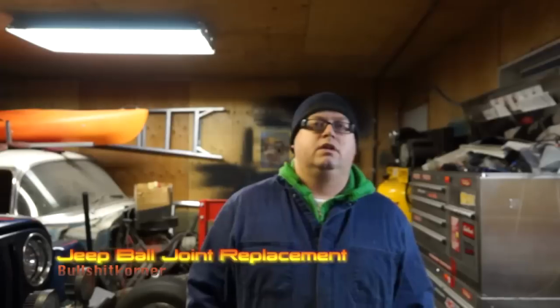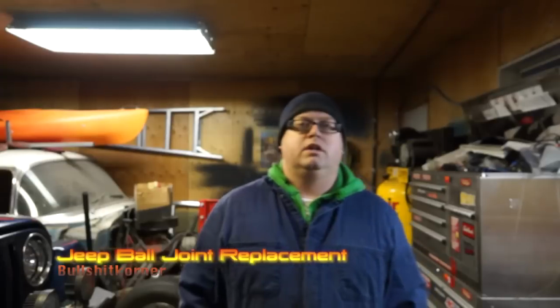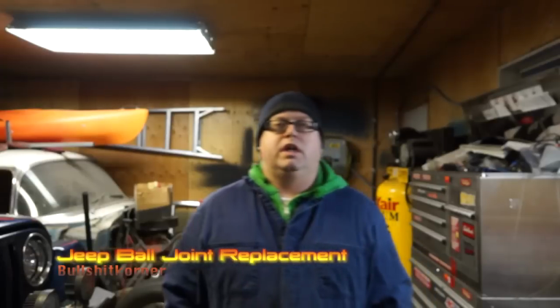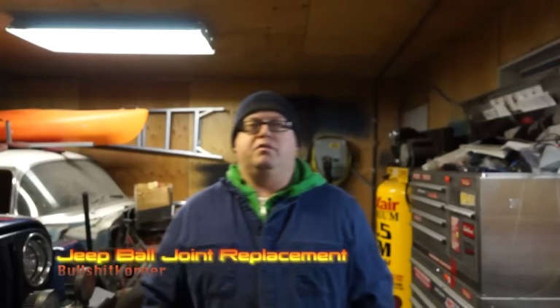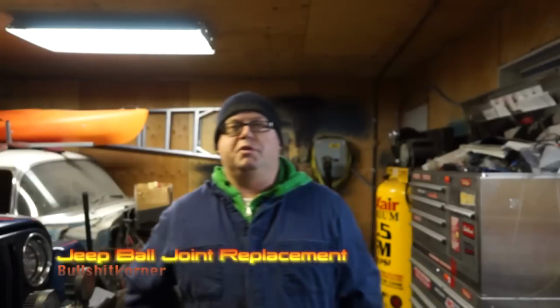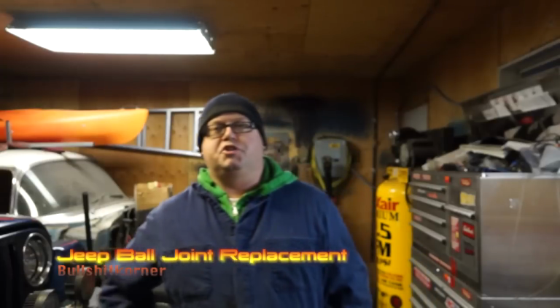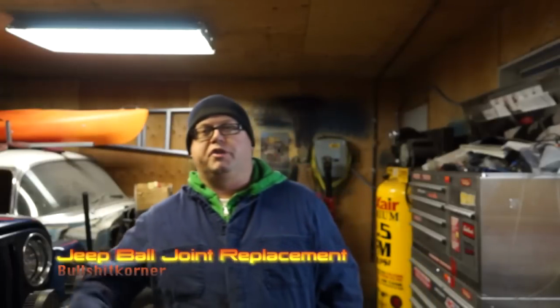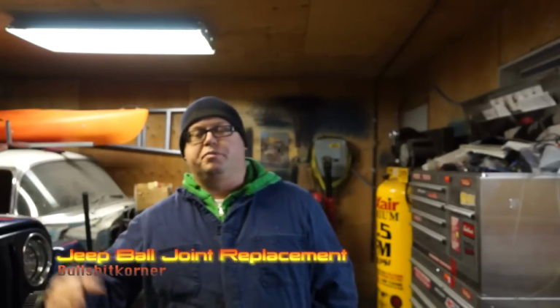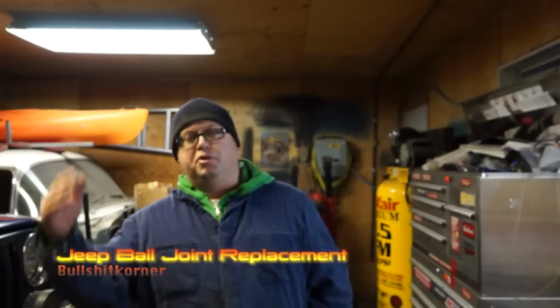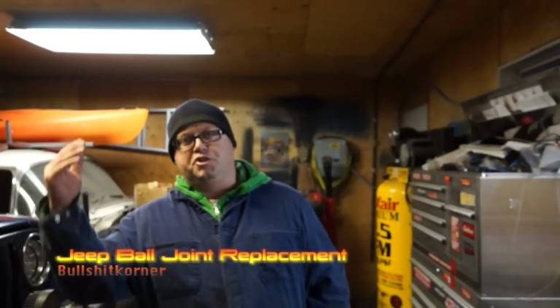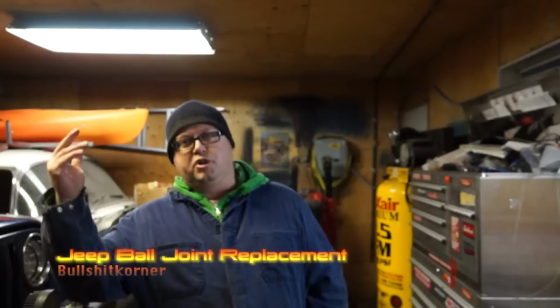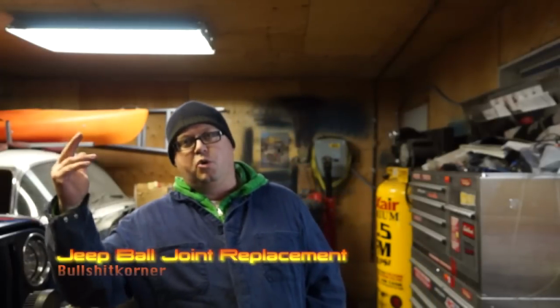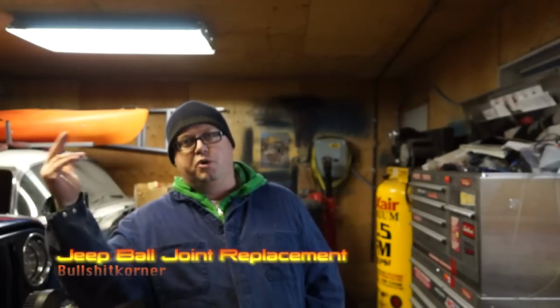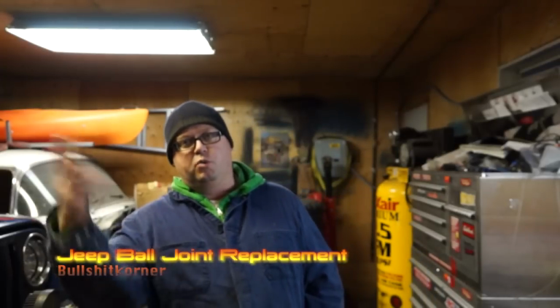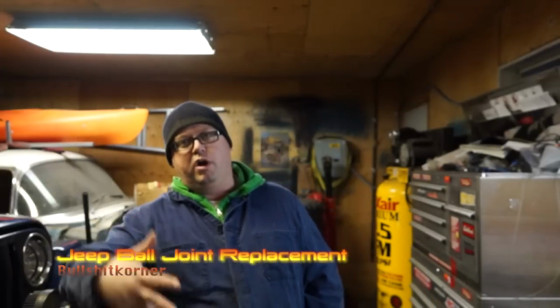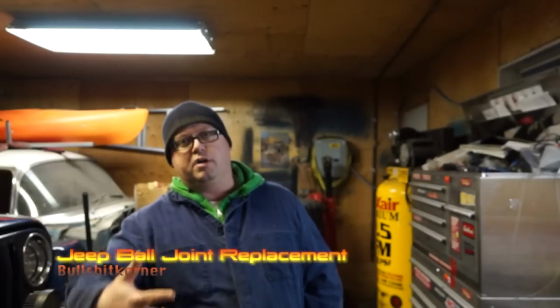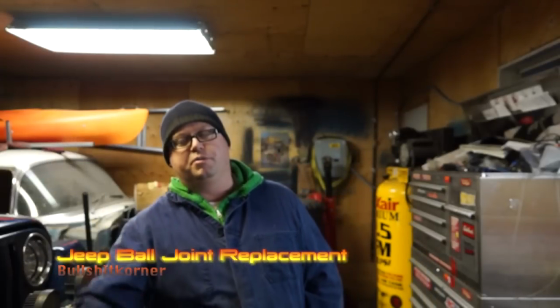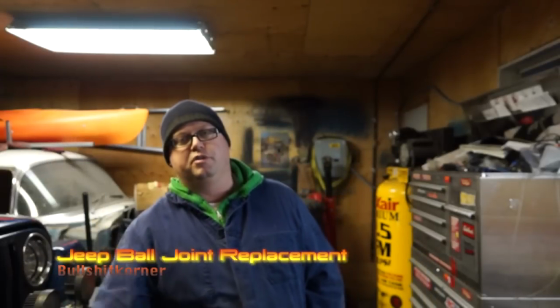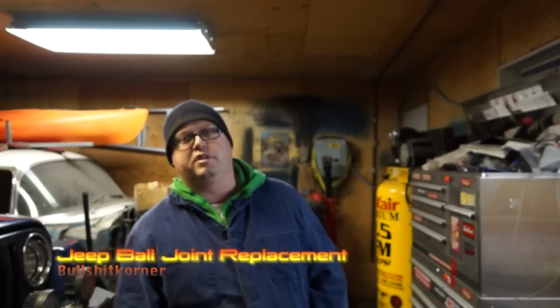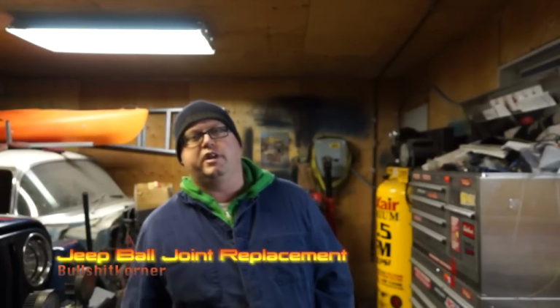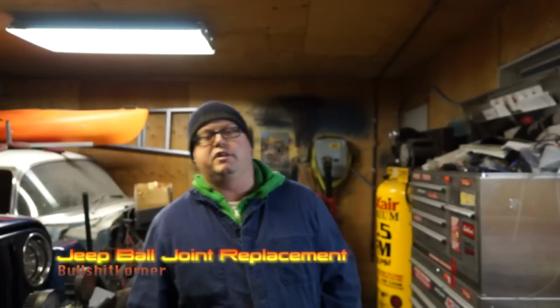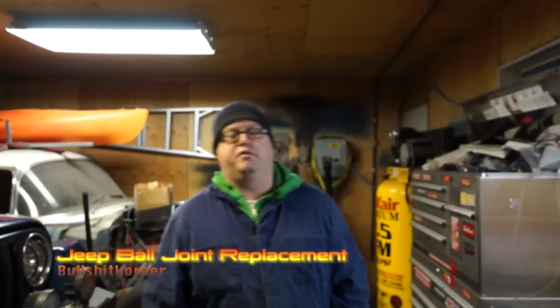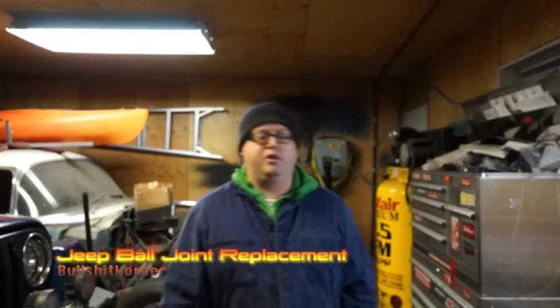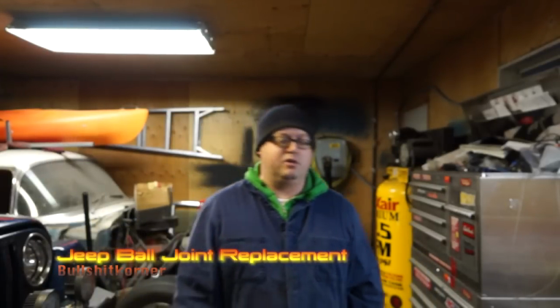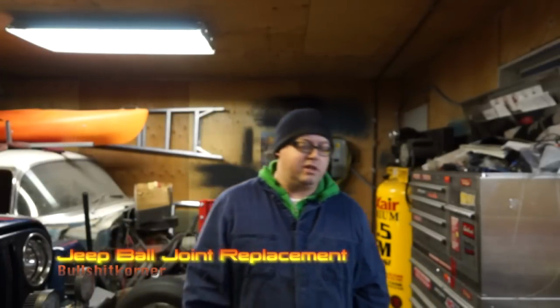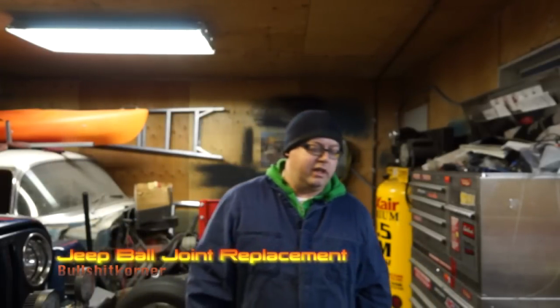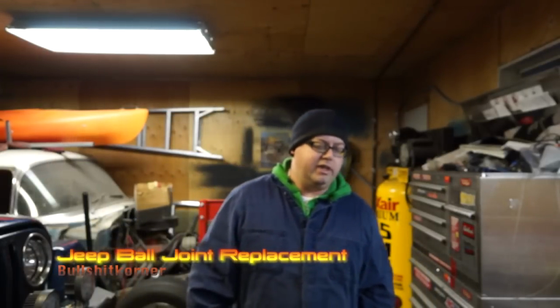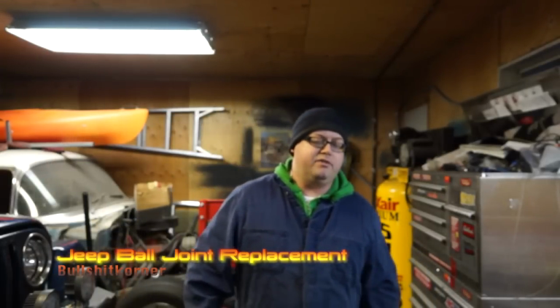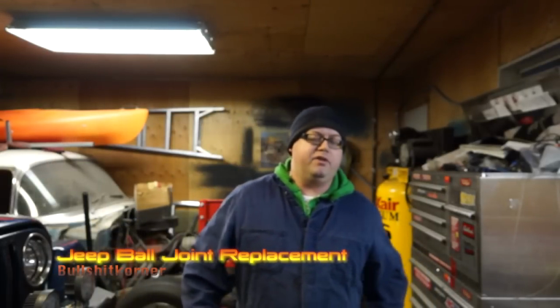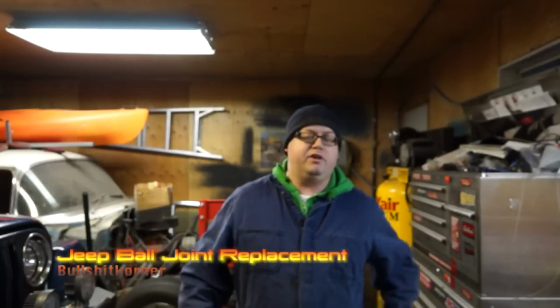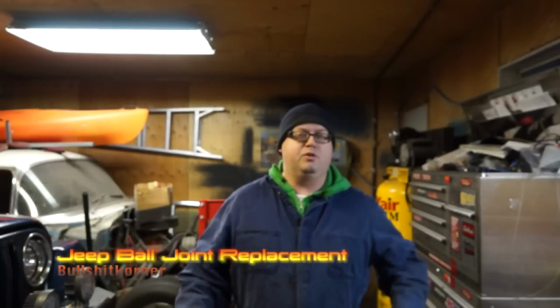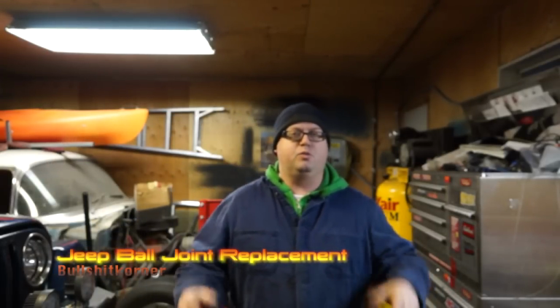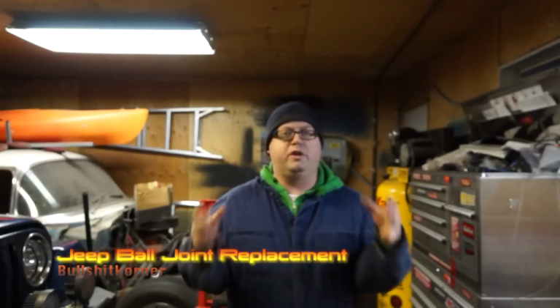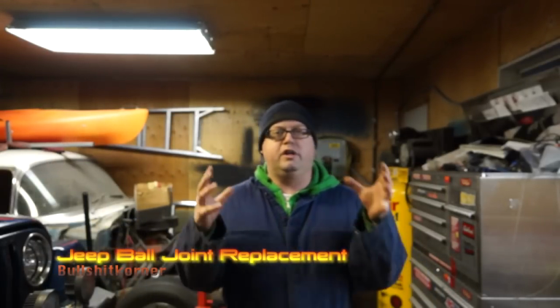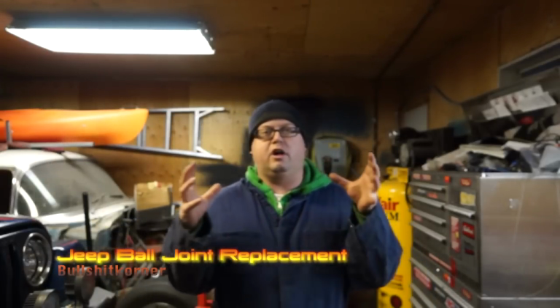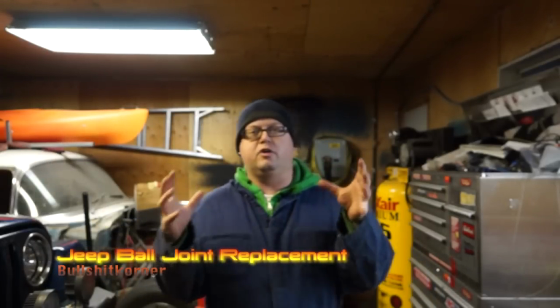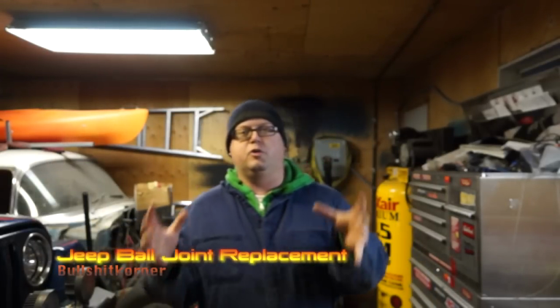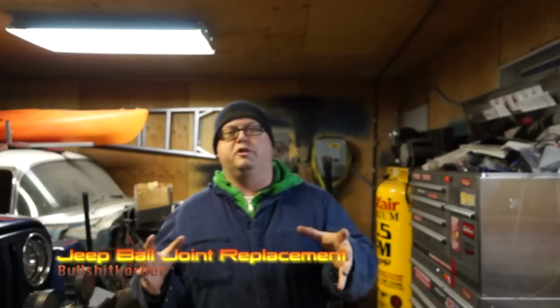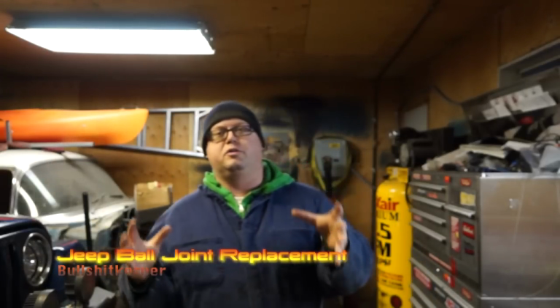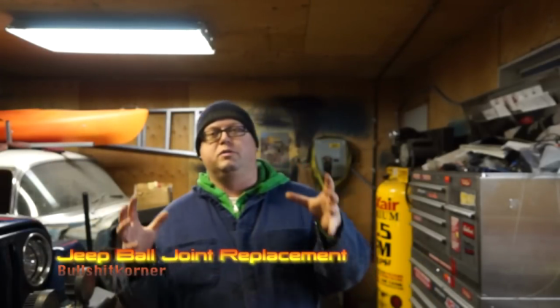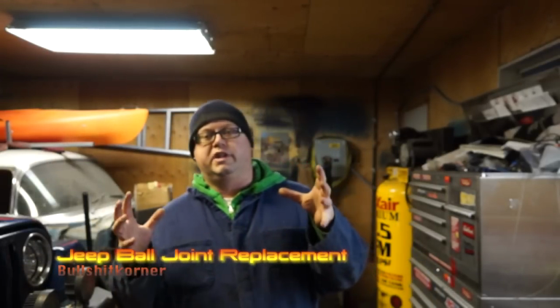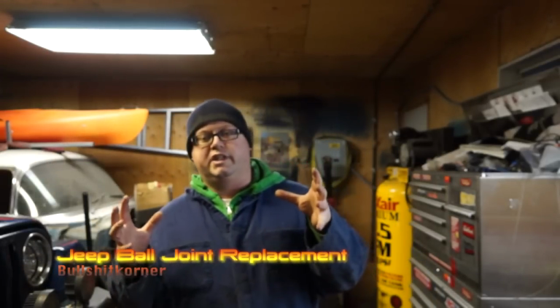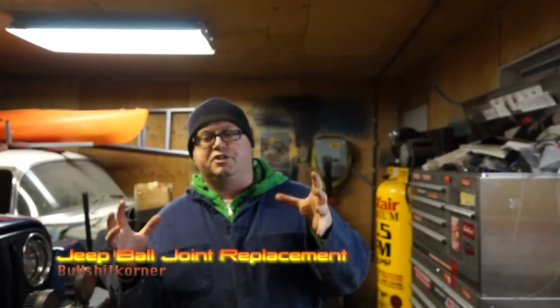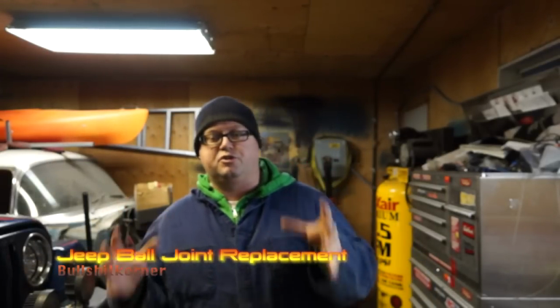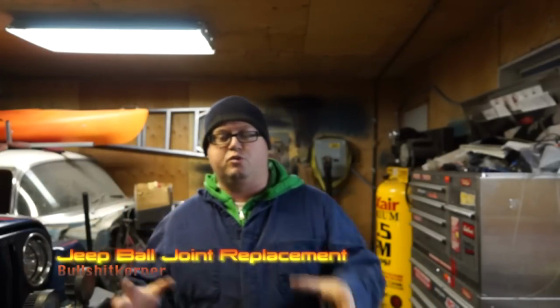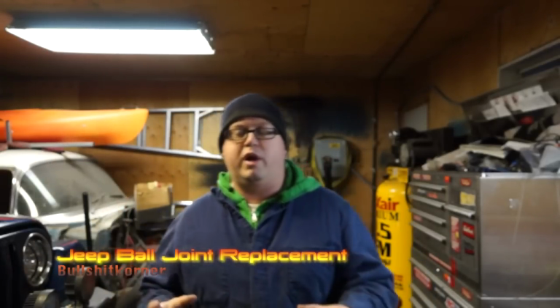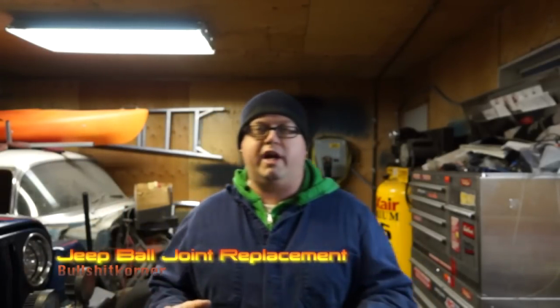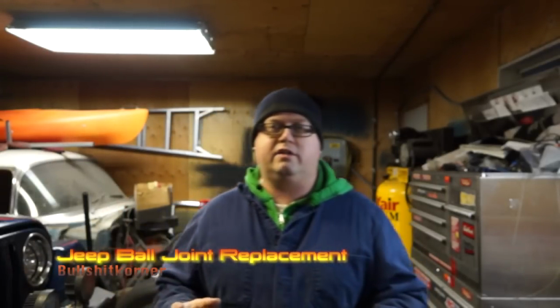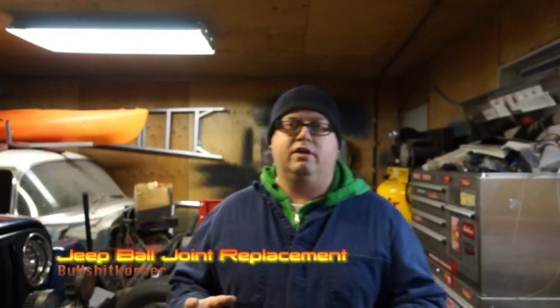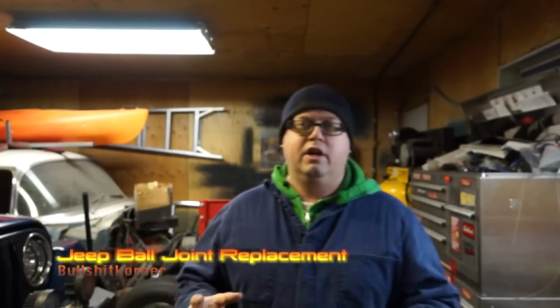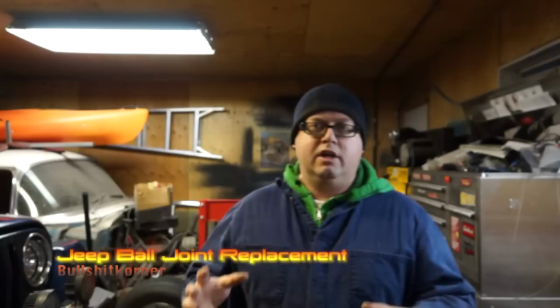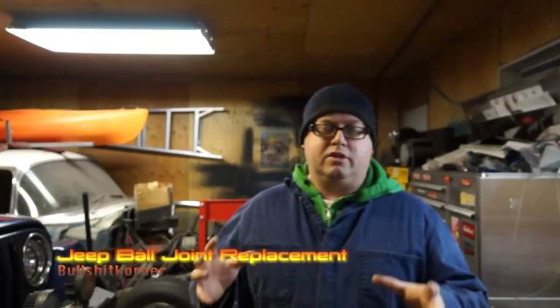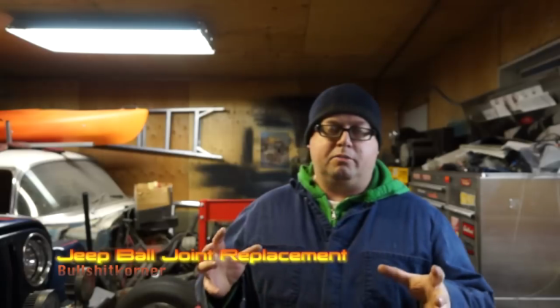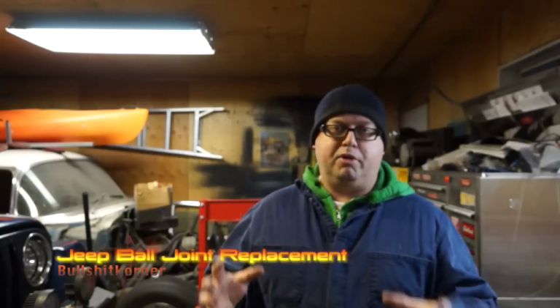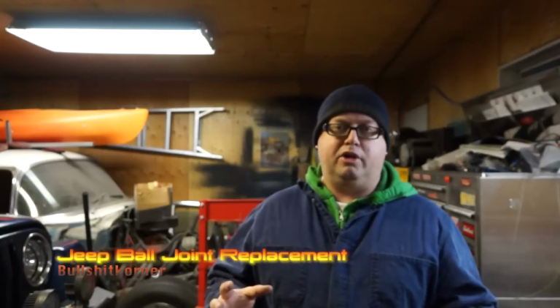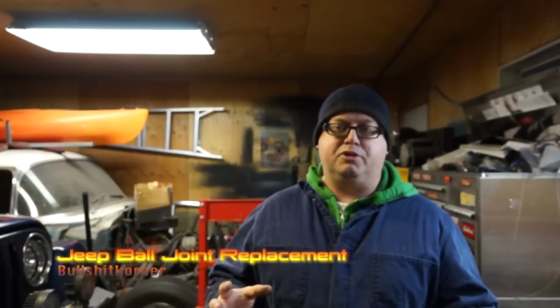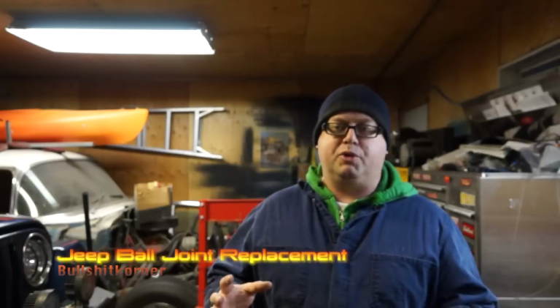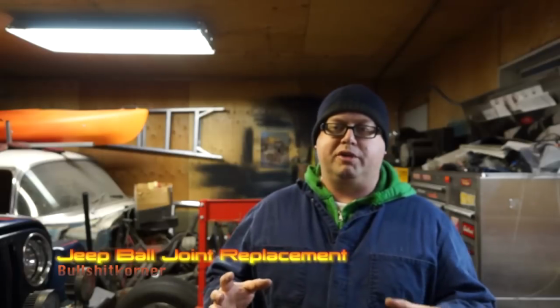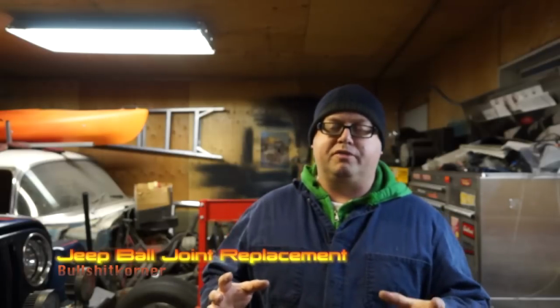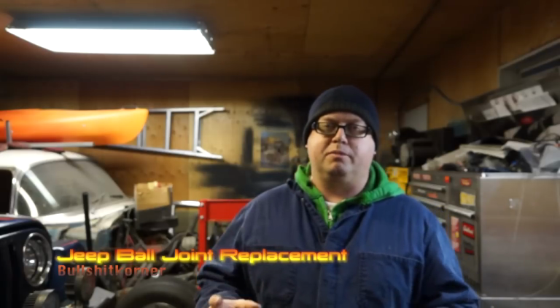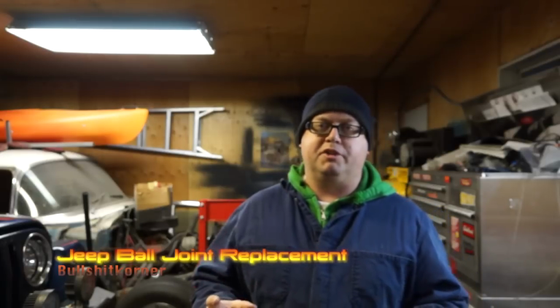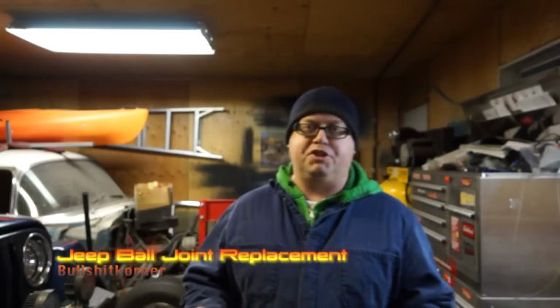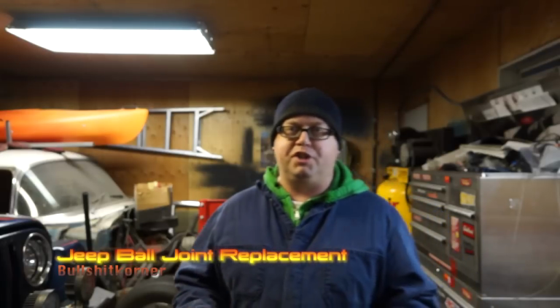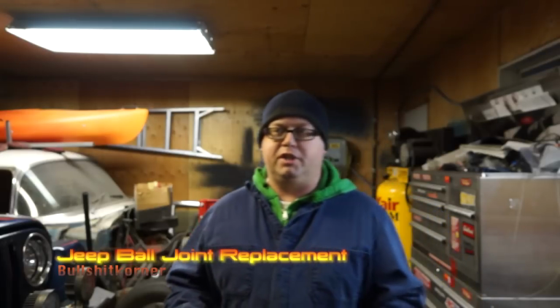Hey everybody, it's Drake from Bullshit Corner. Welcome to today's video. In today's video we are going to extract the ball joints from the Jeep.